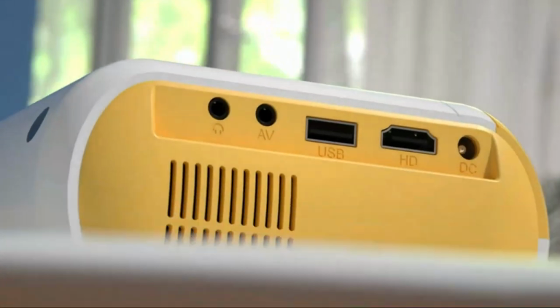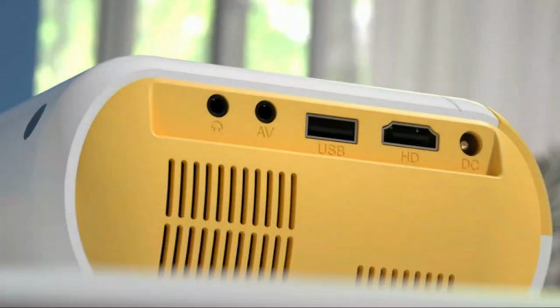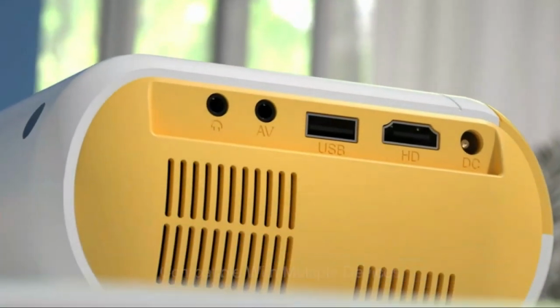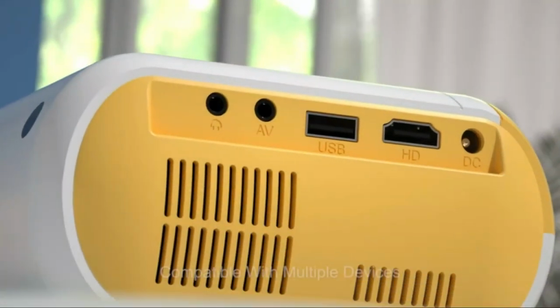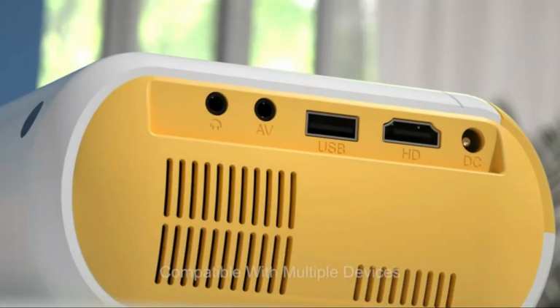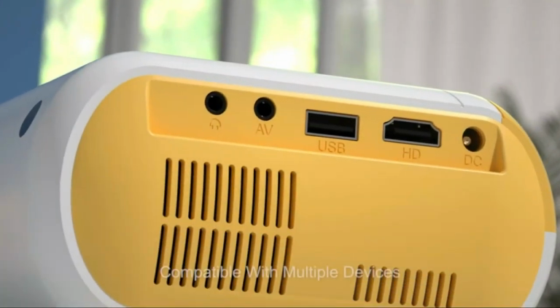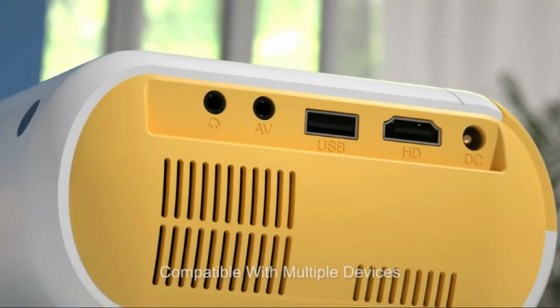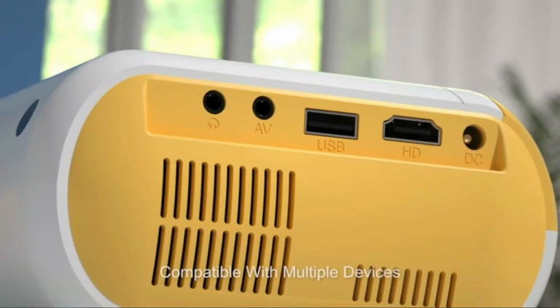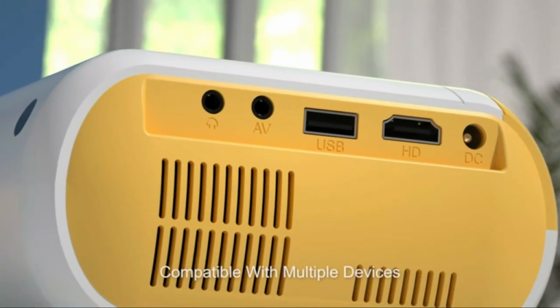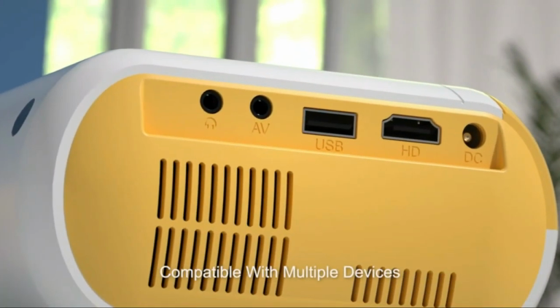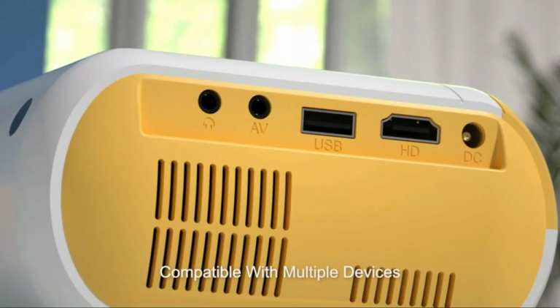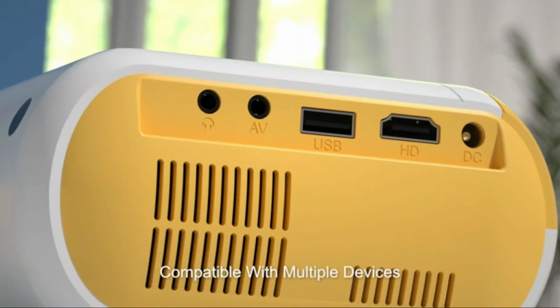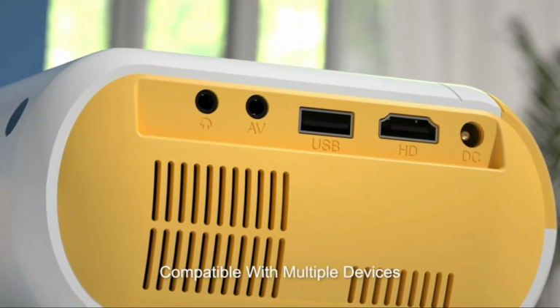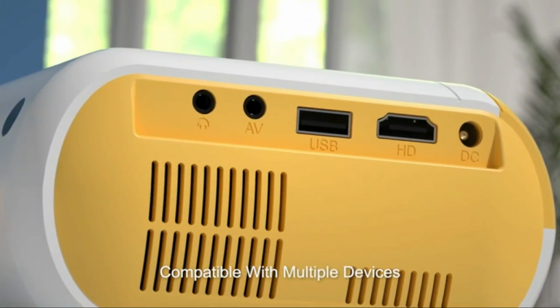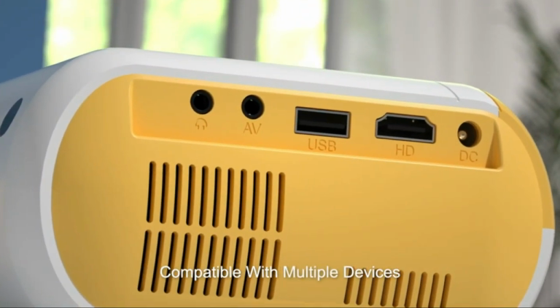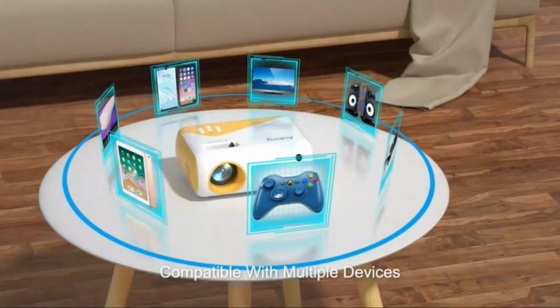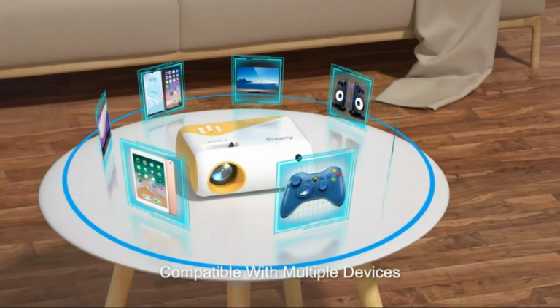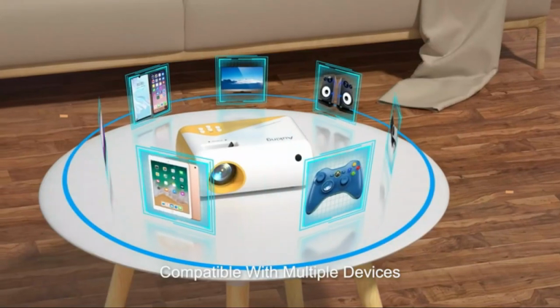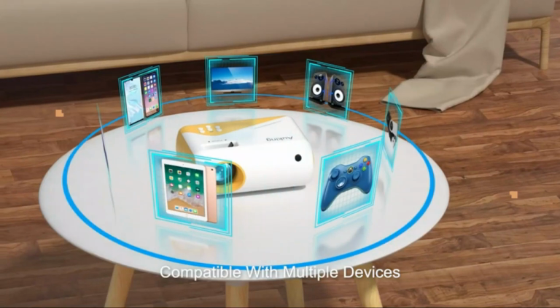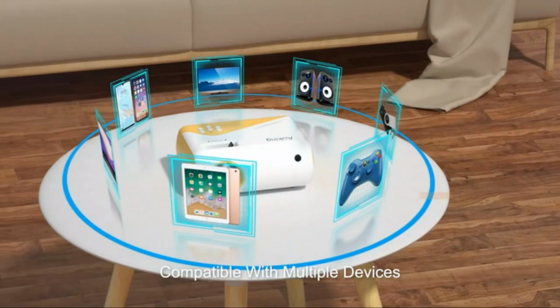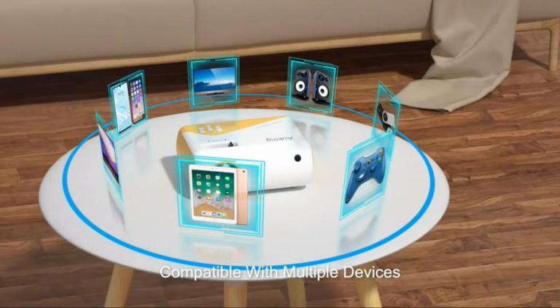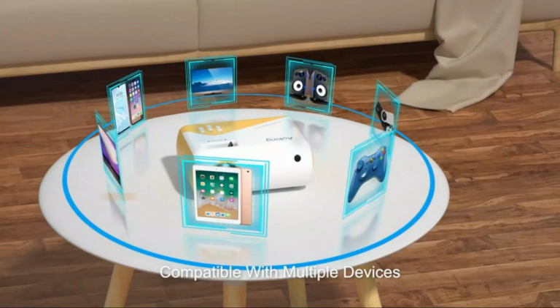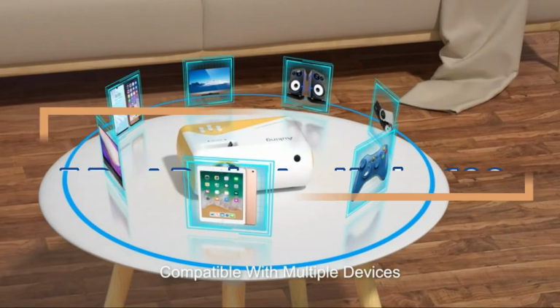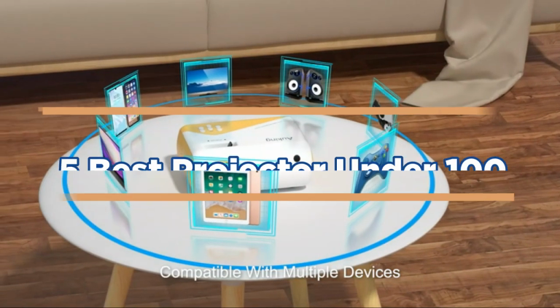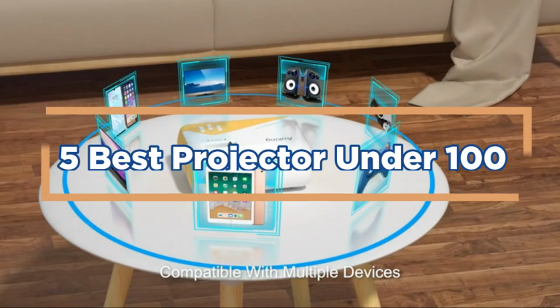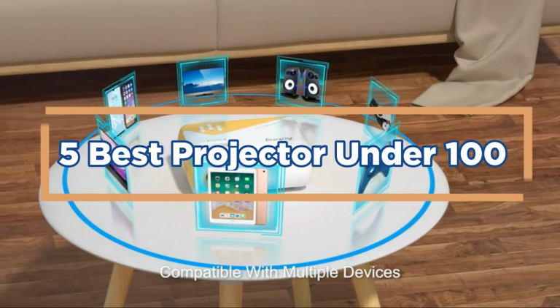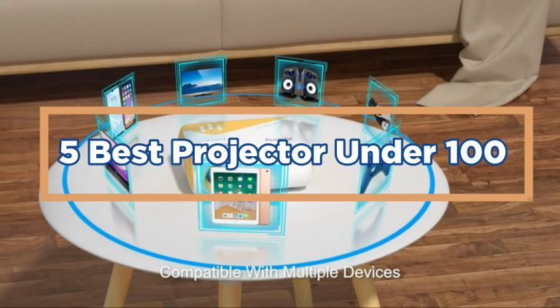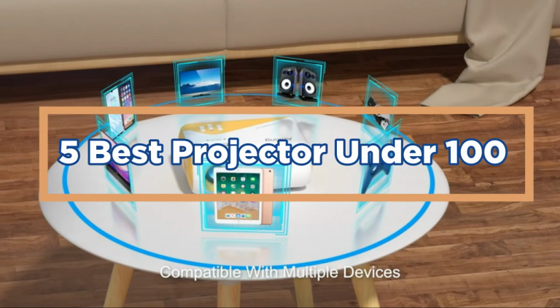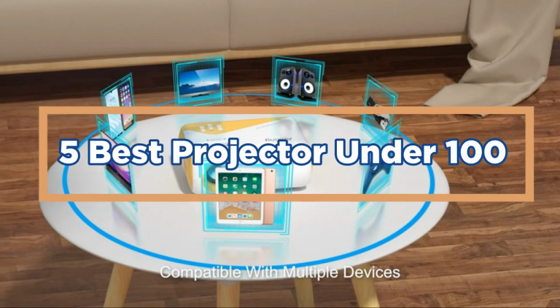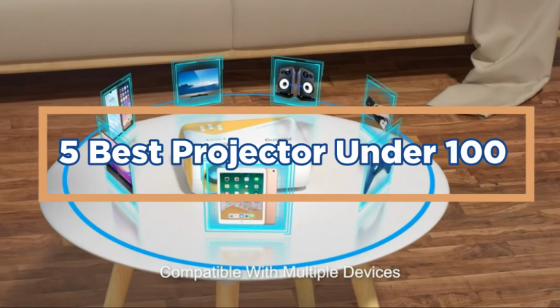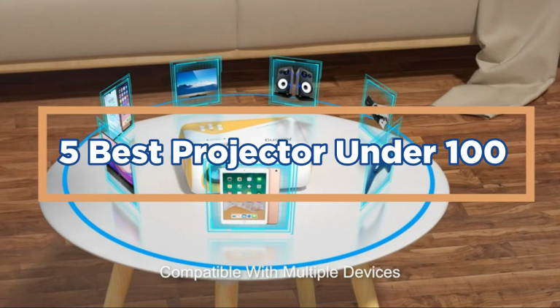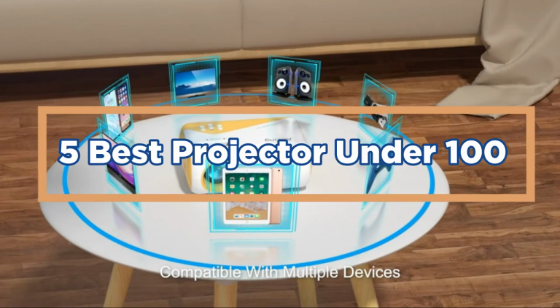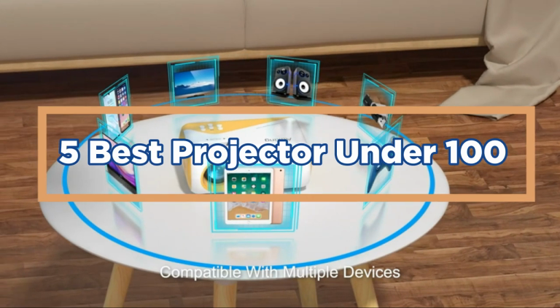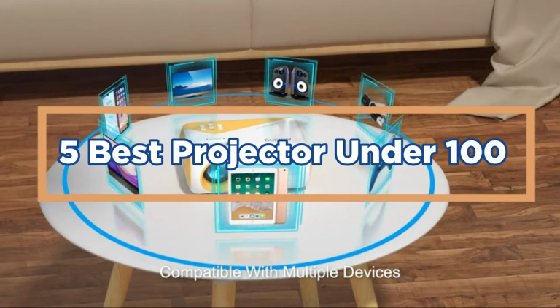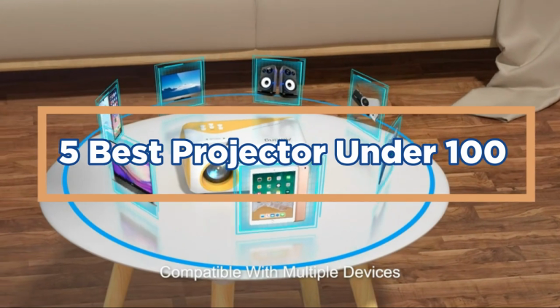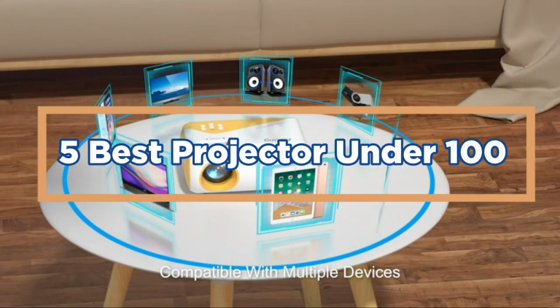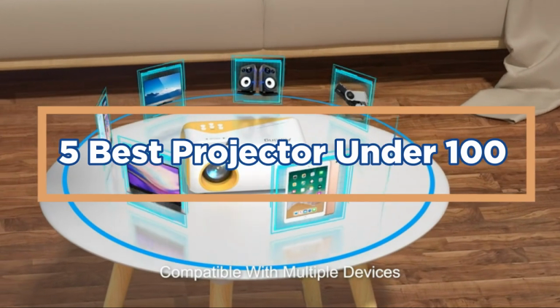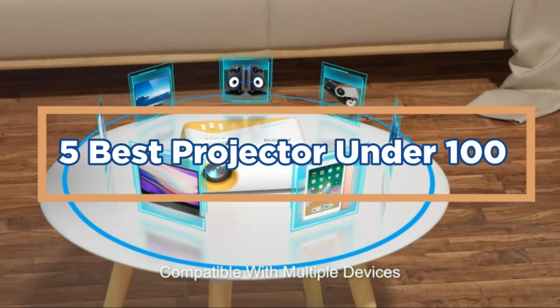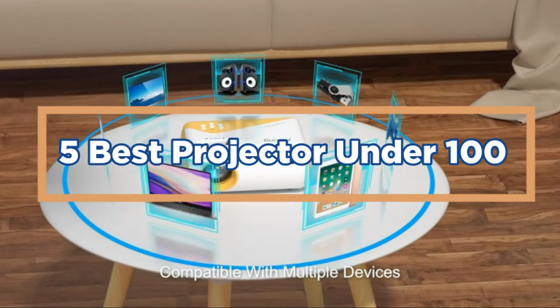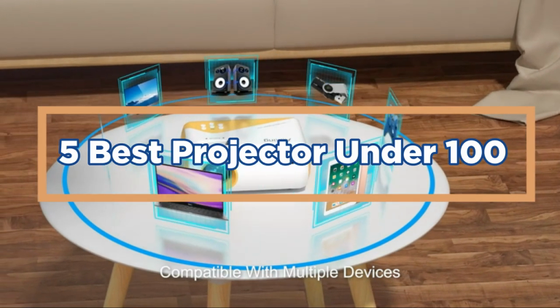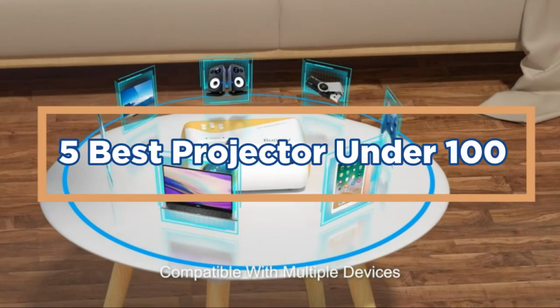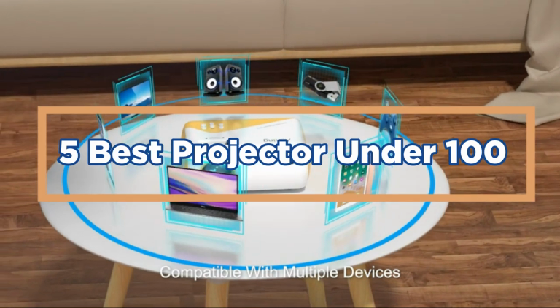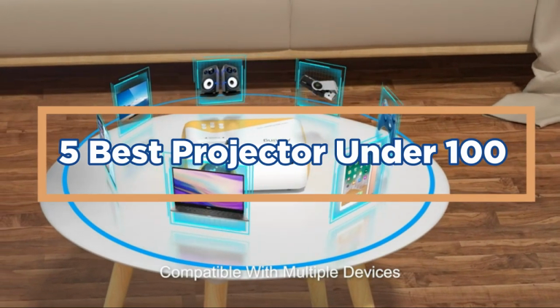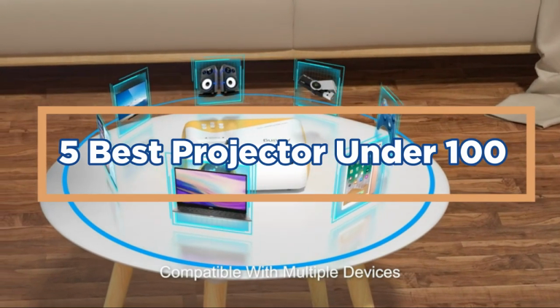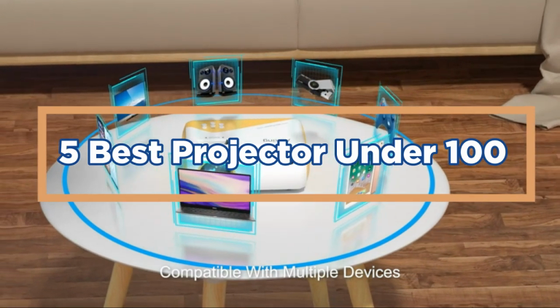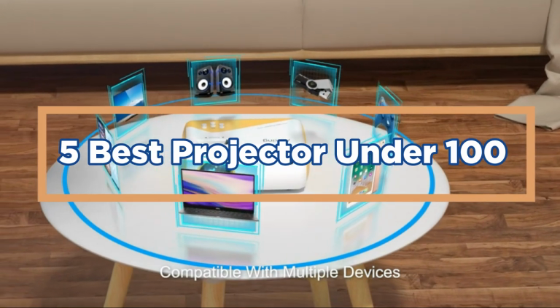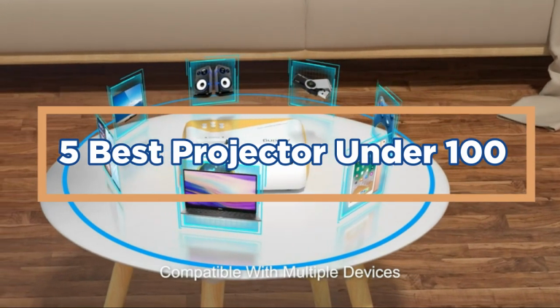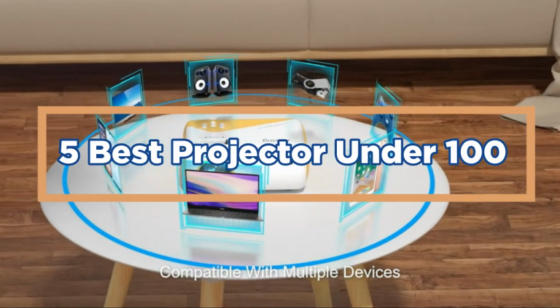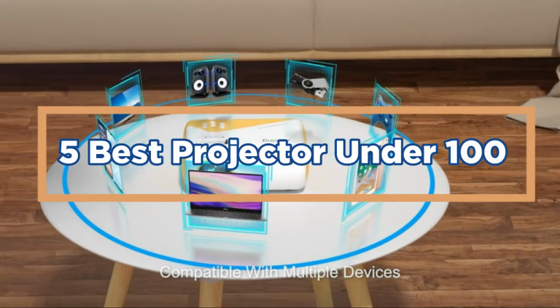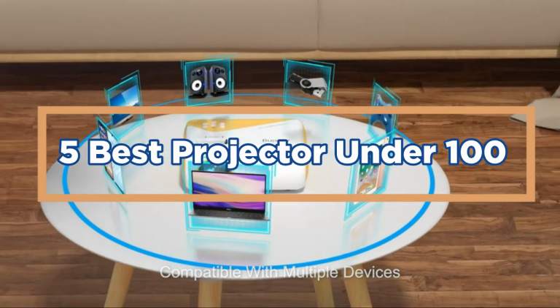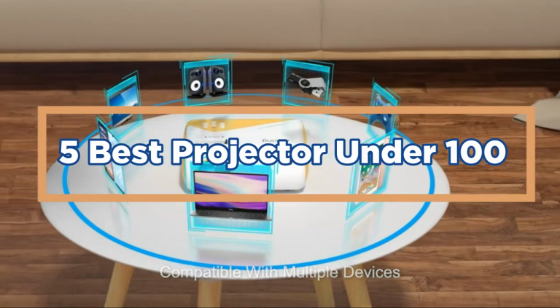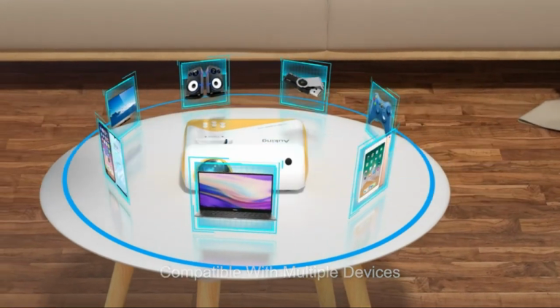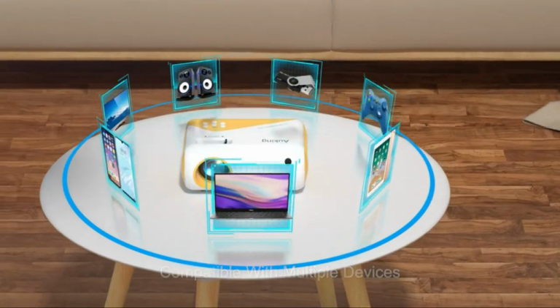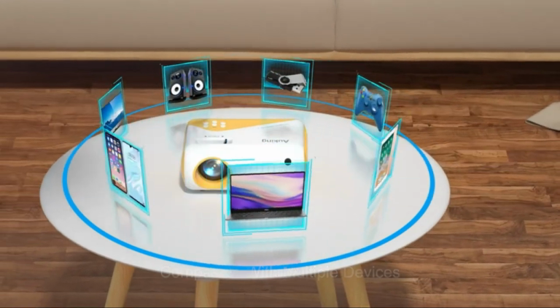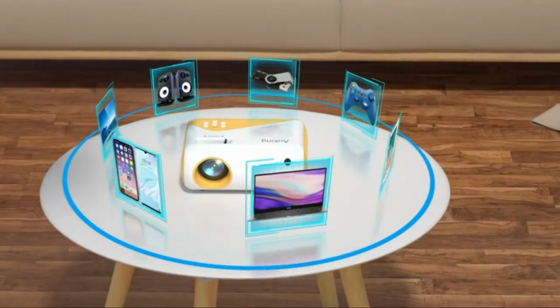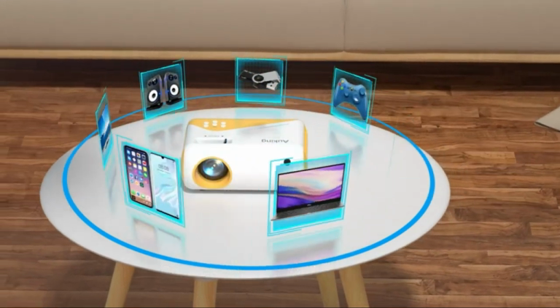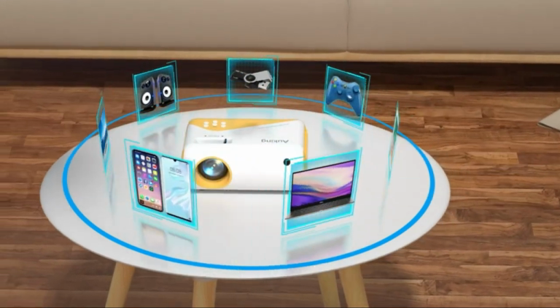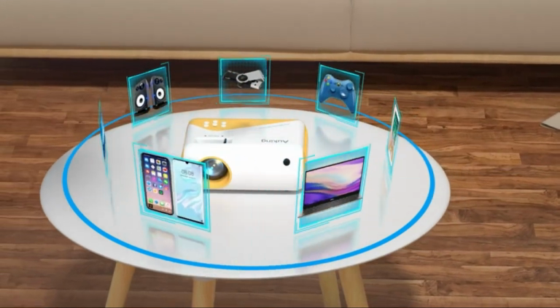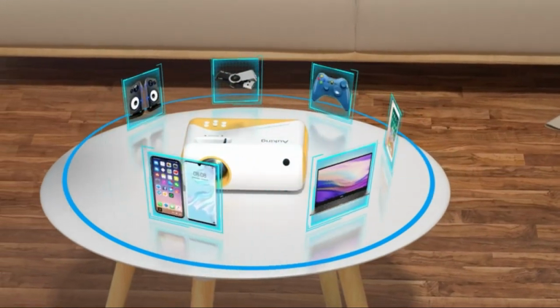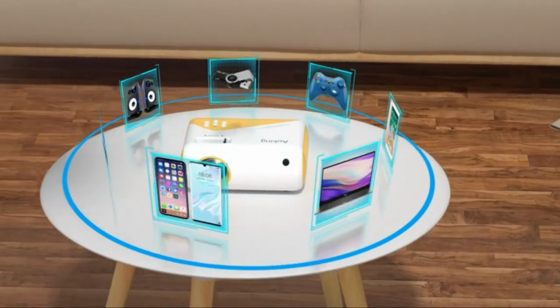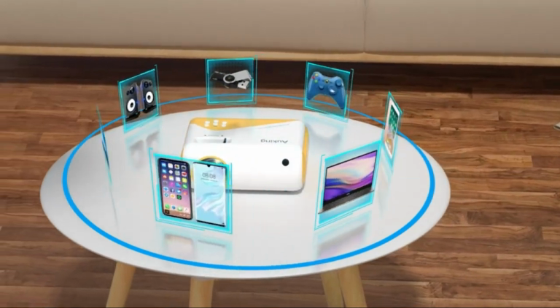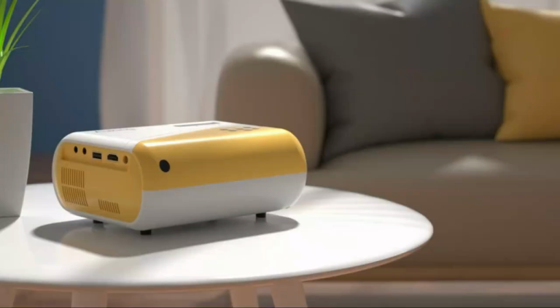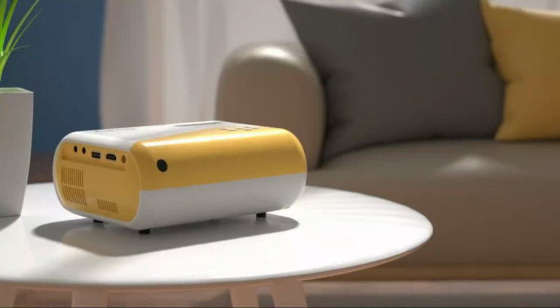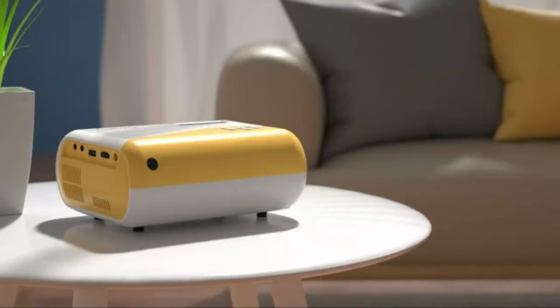In today's video, we will show you the top 5 best projectors under 100. Let's get started.